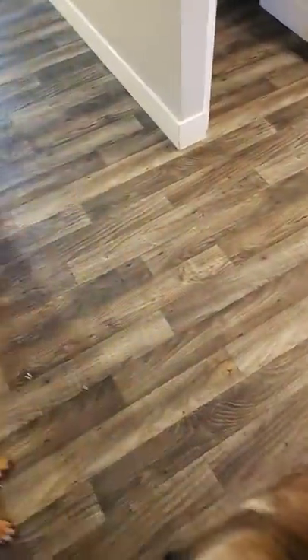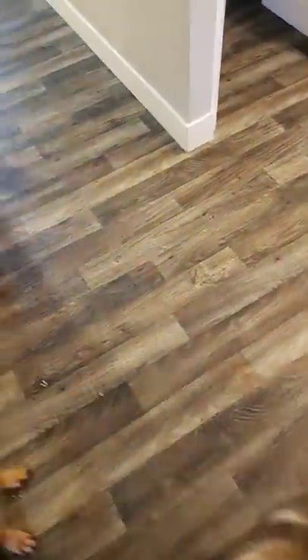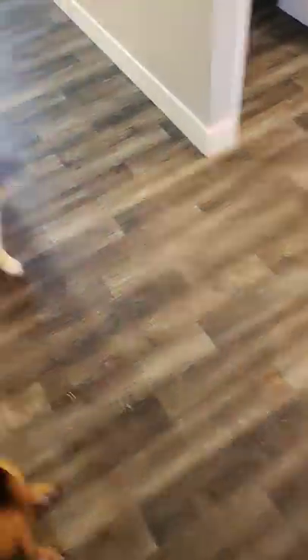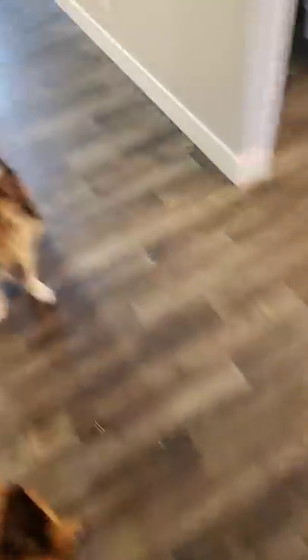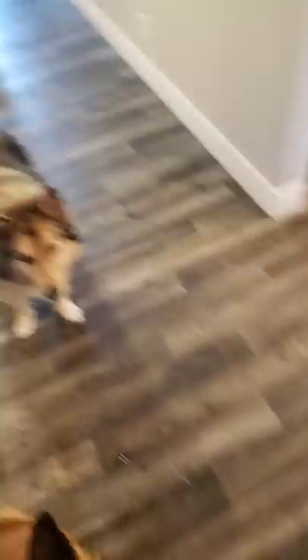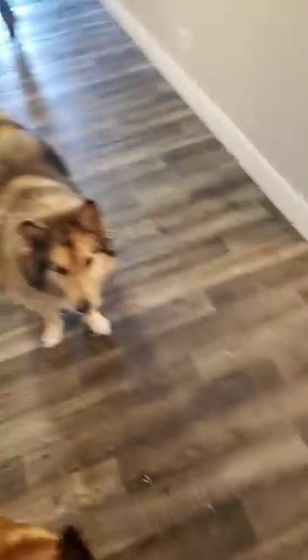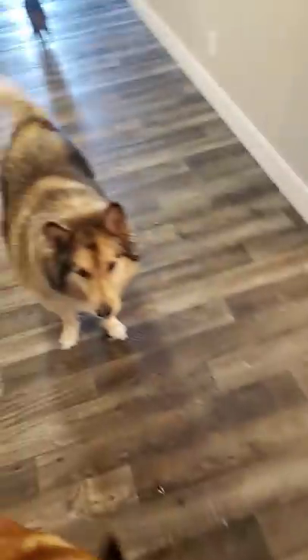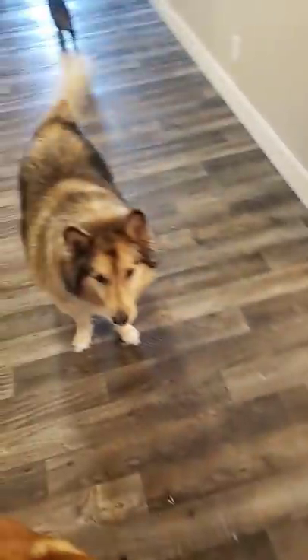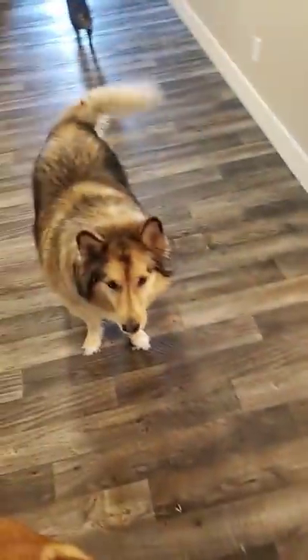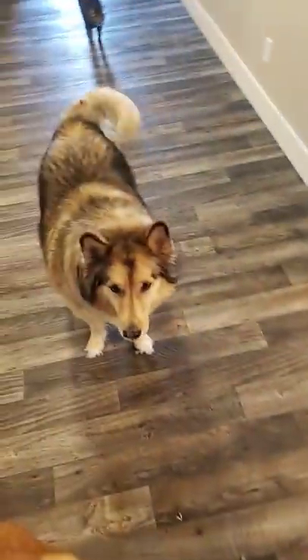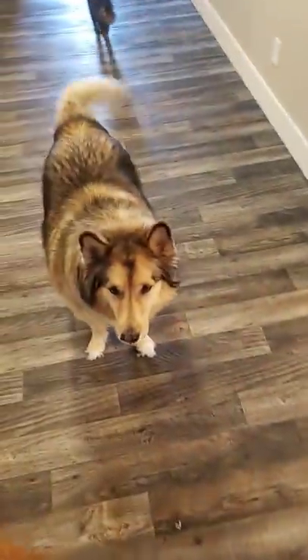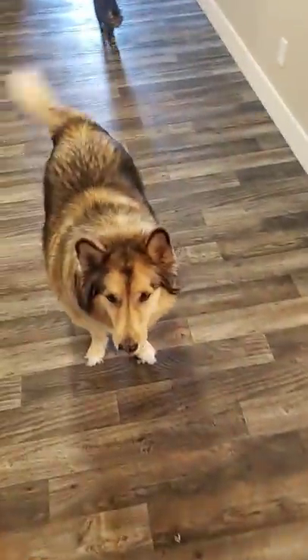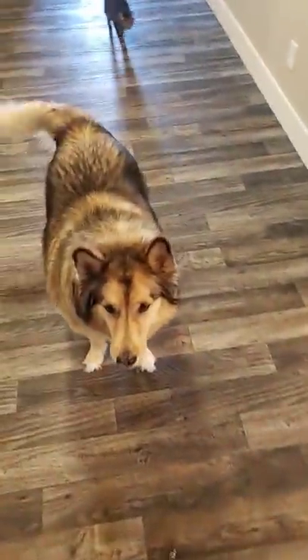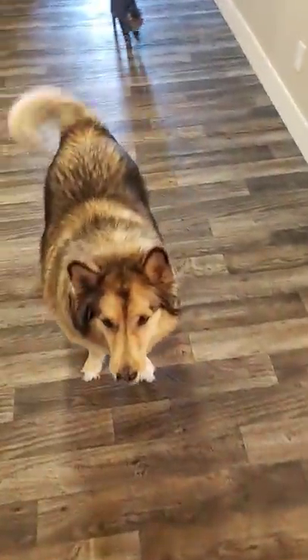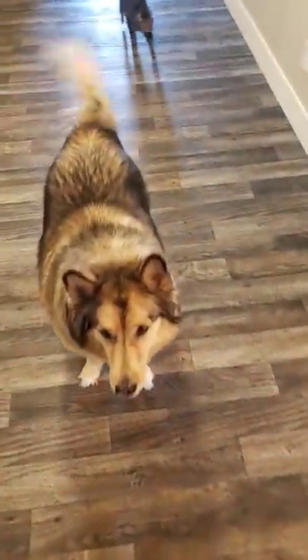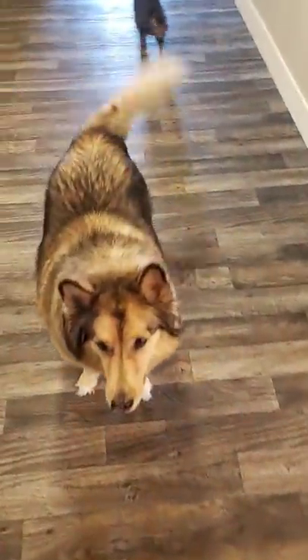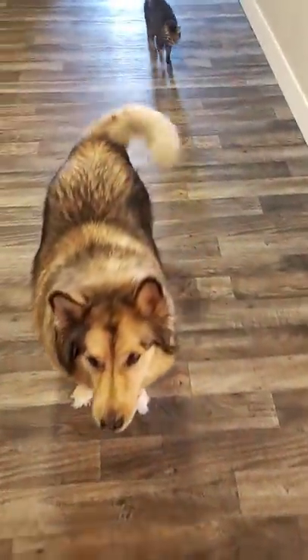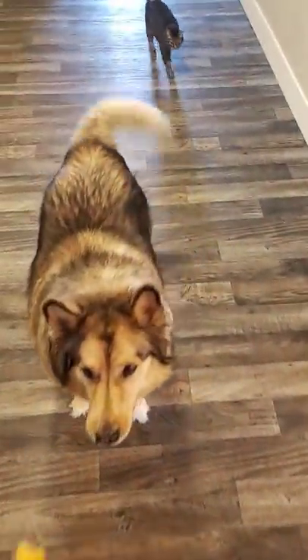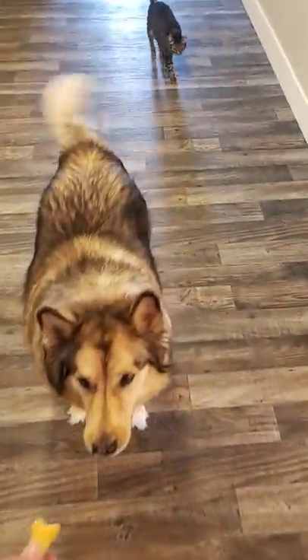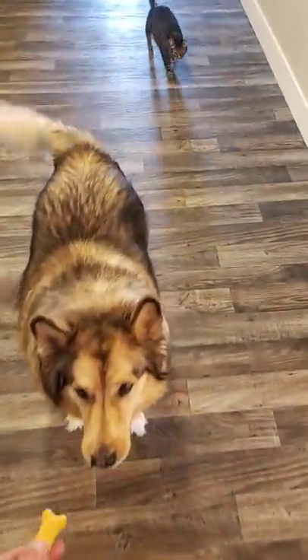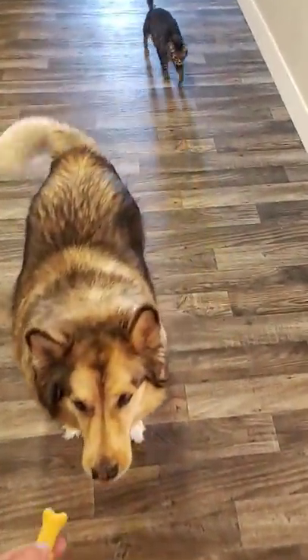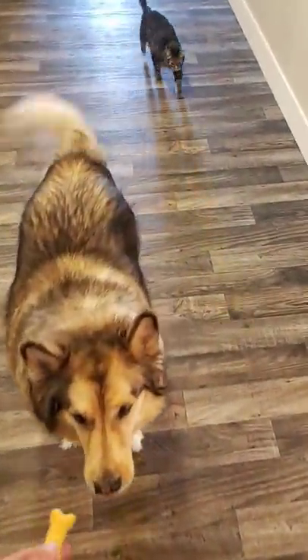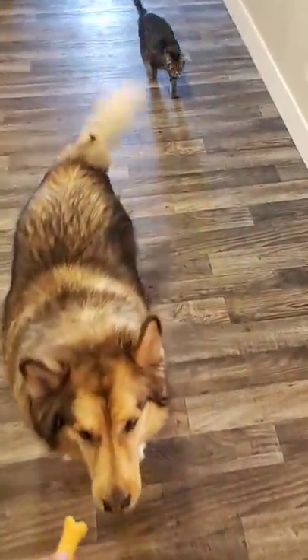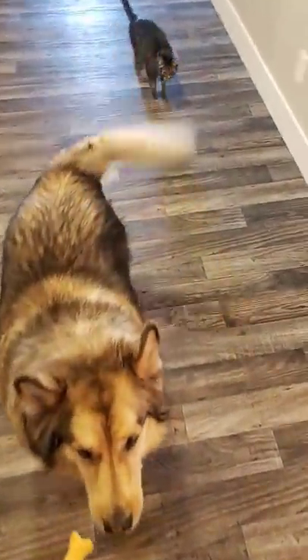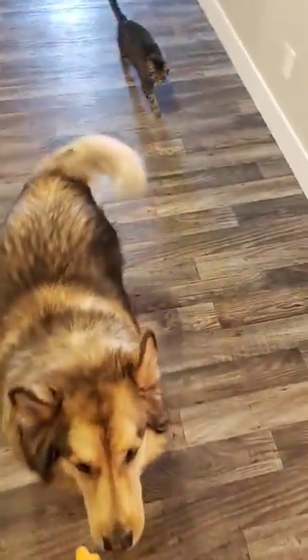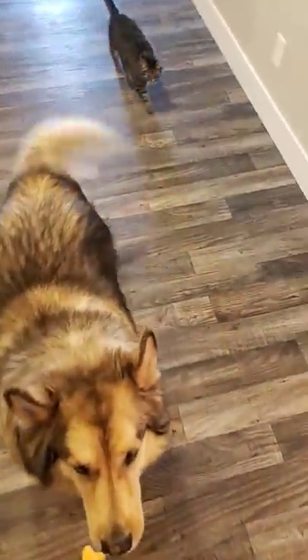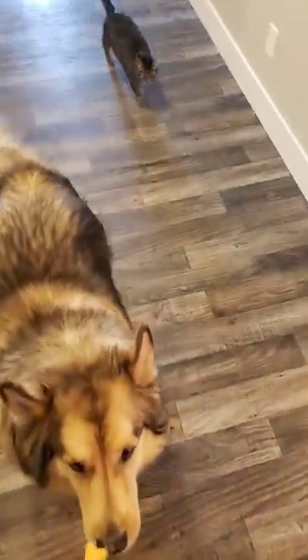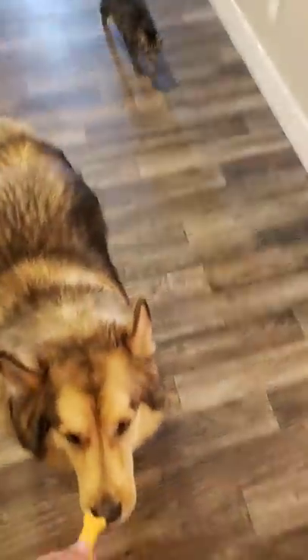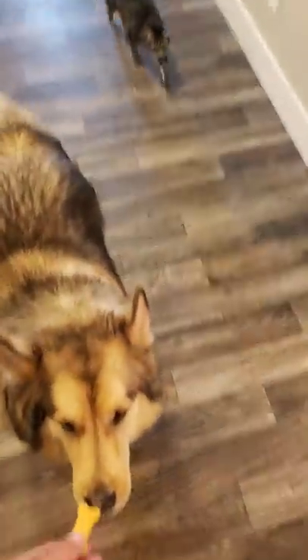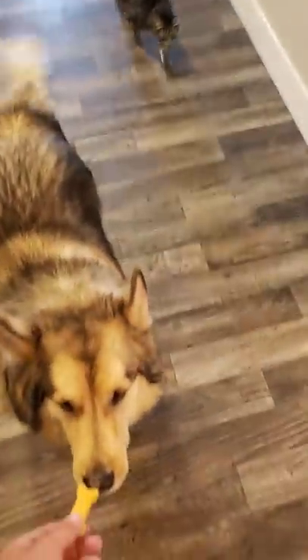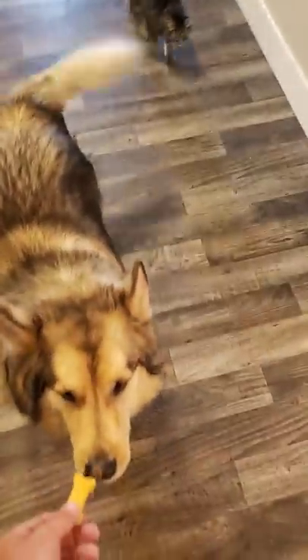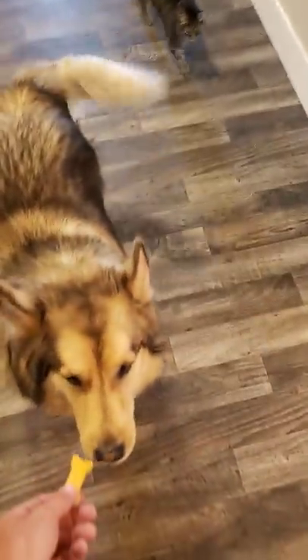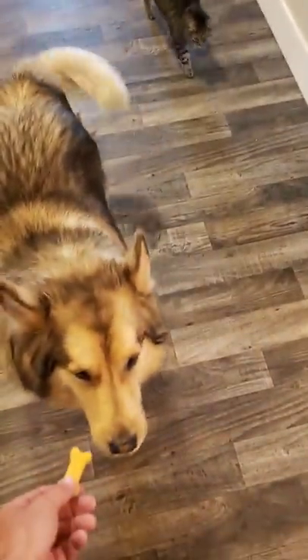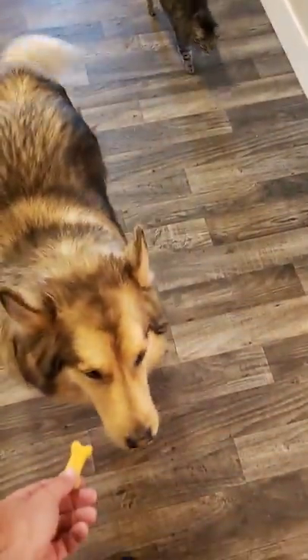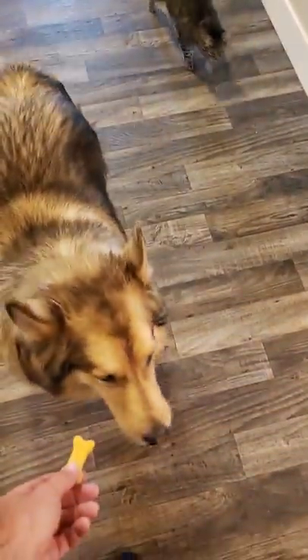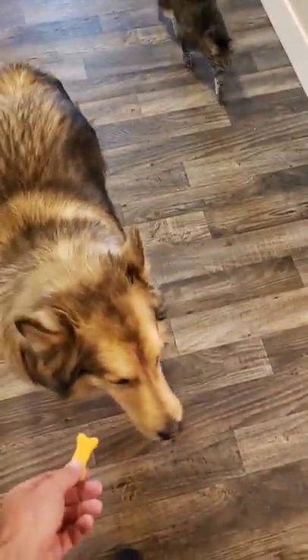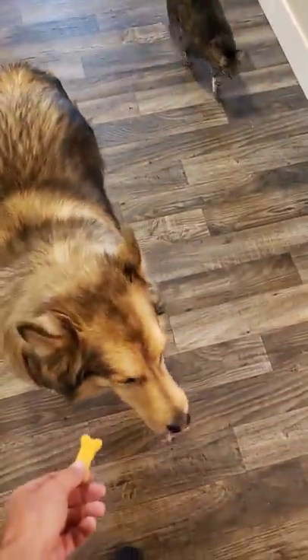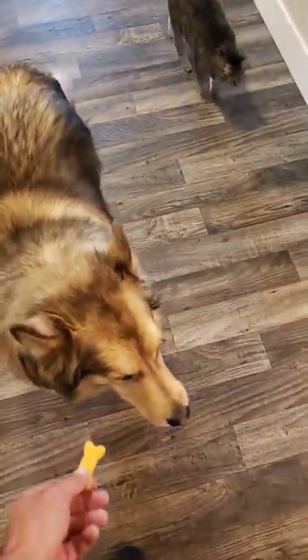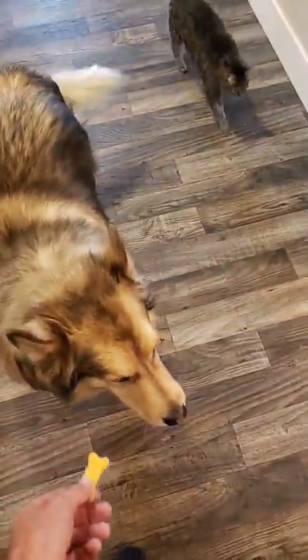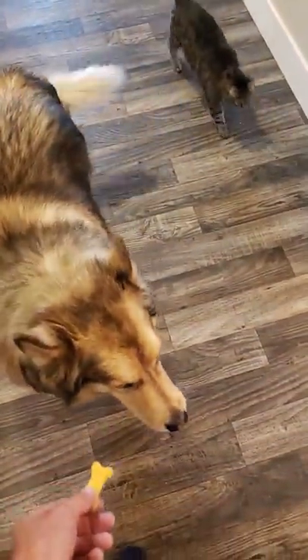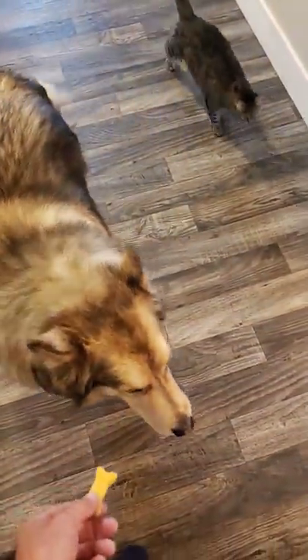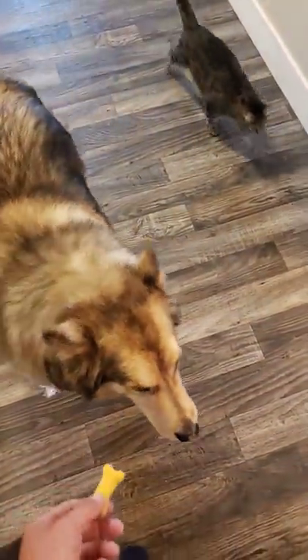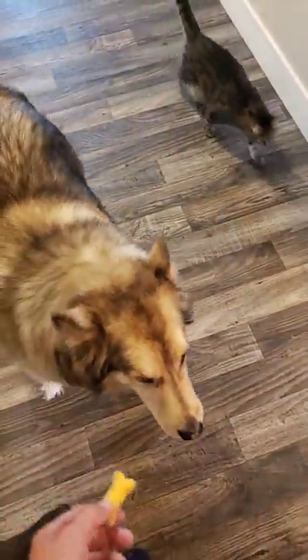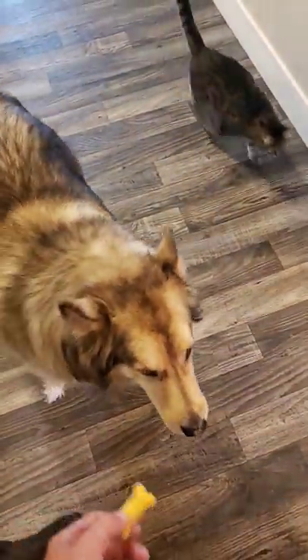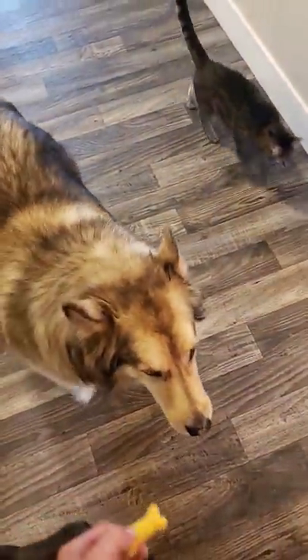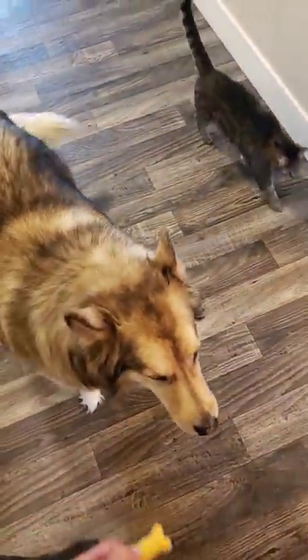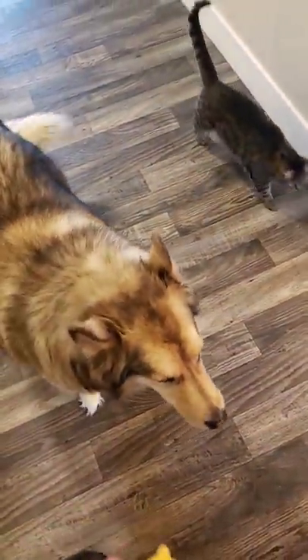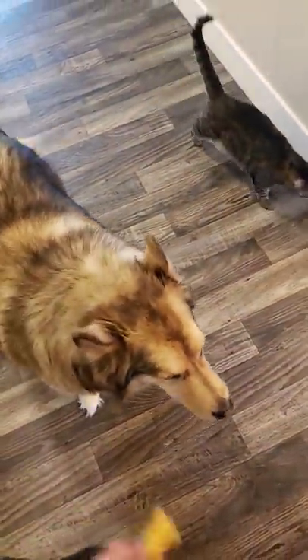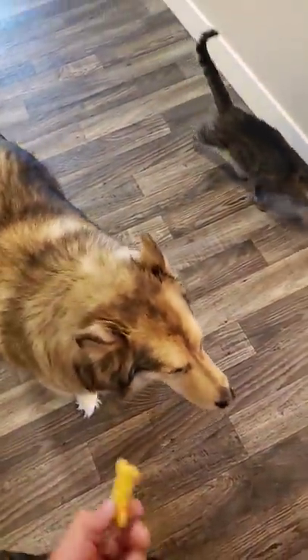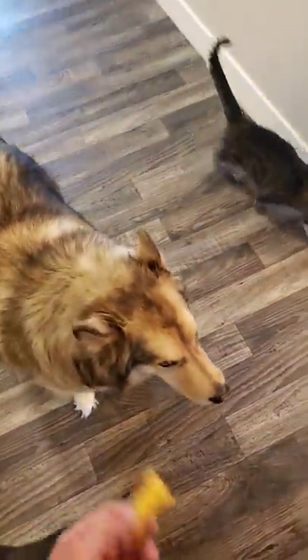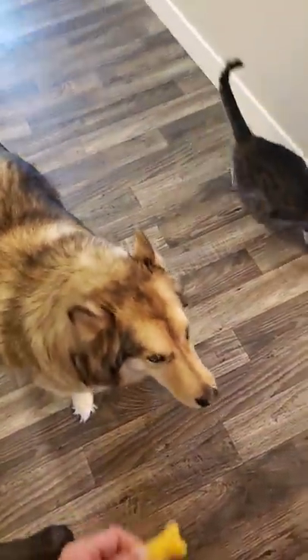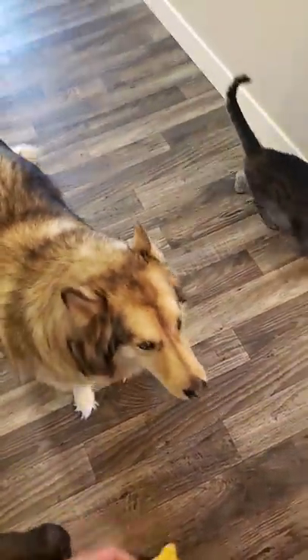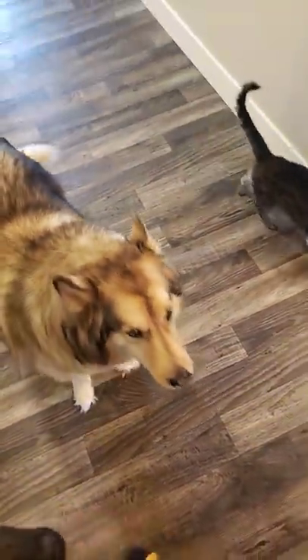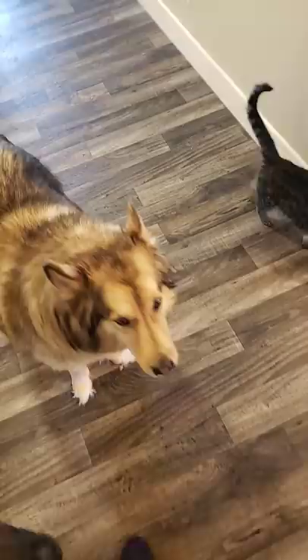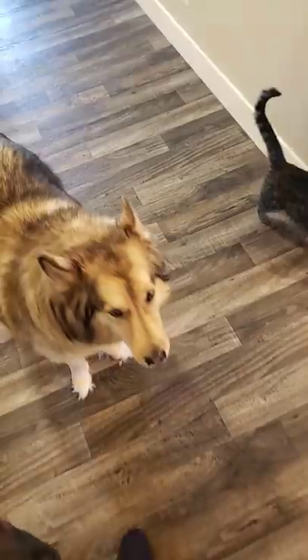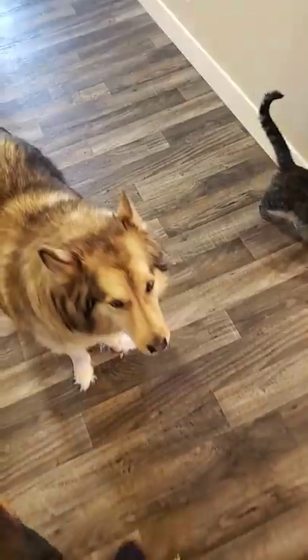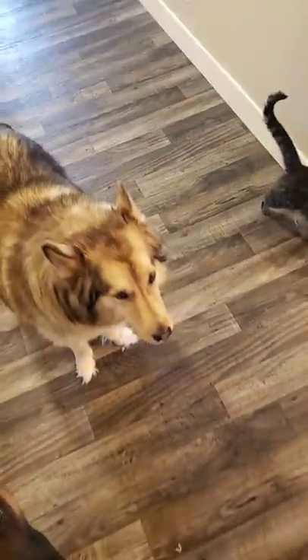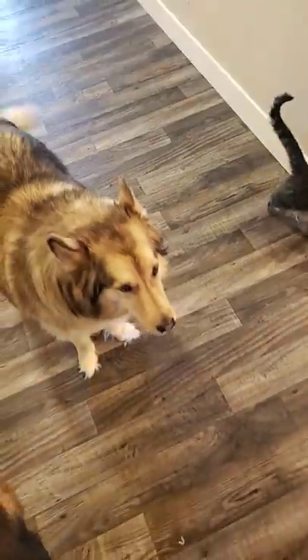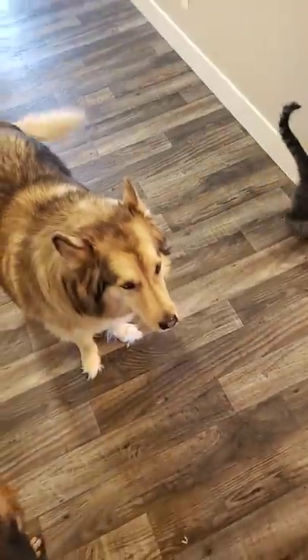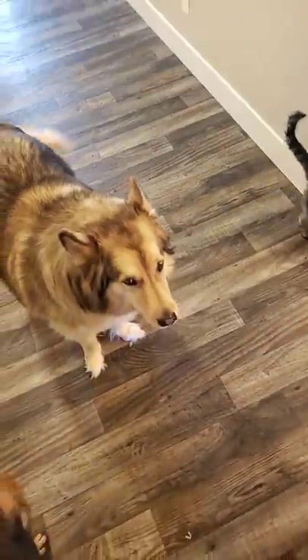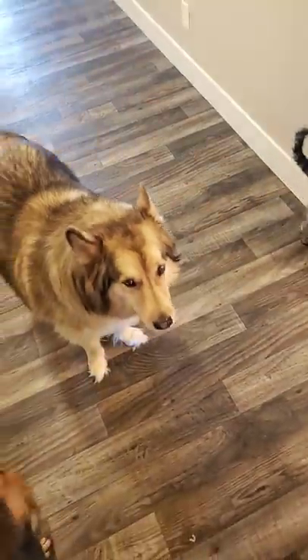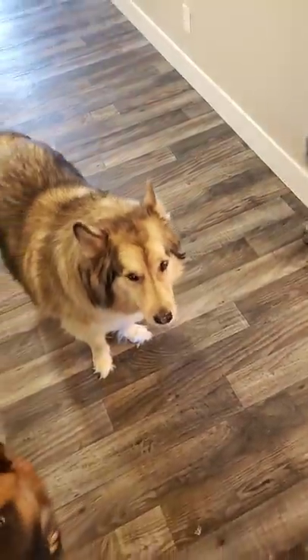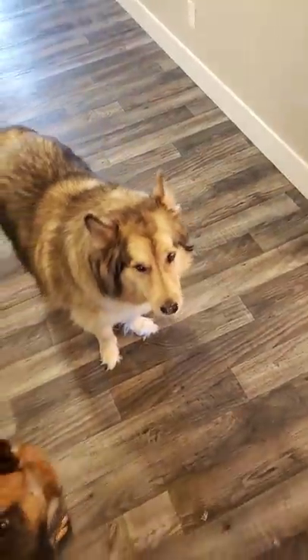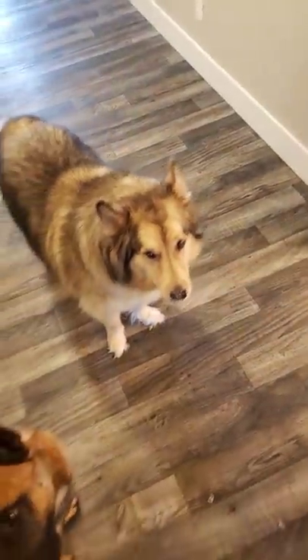And then we have the old man who just doesn't do anything. He doesn't even want the treat.